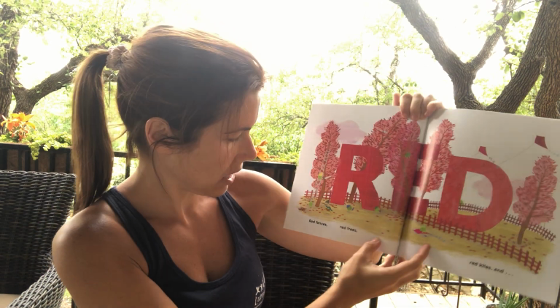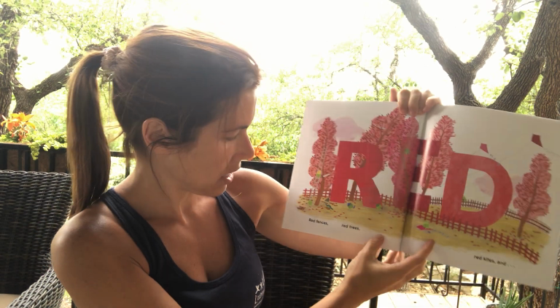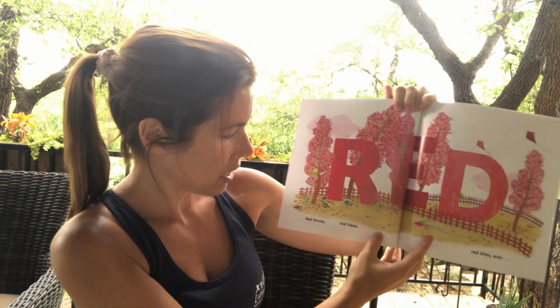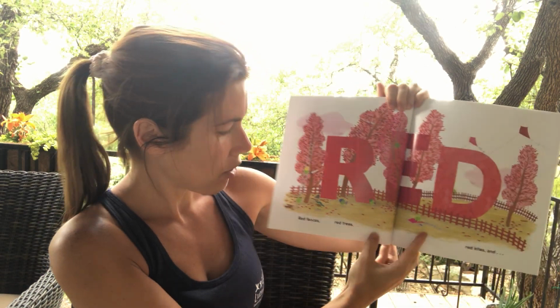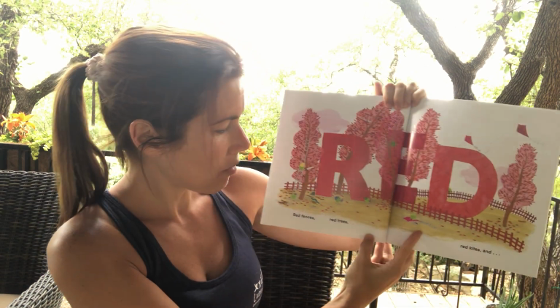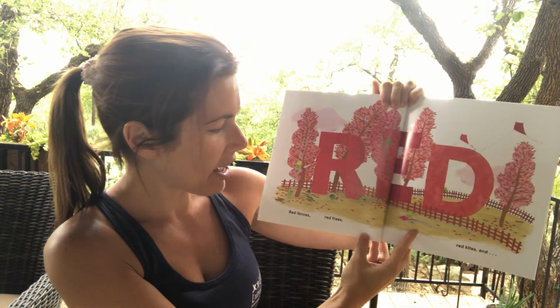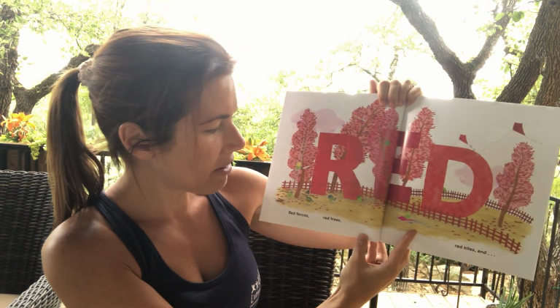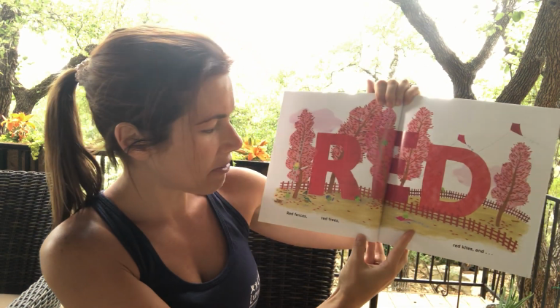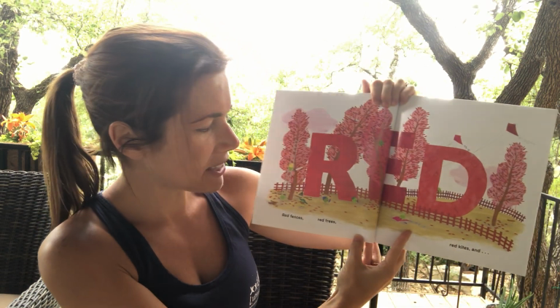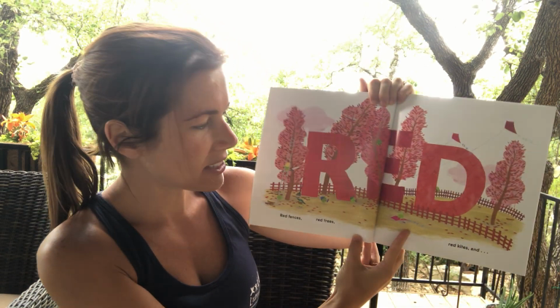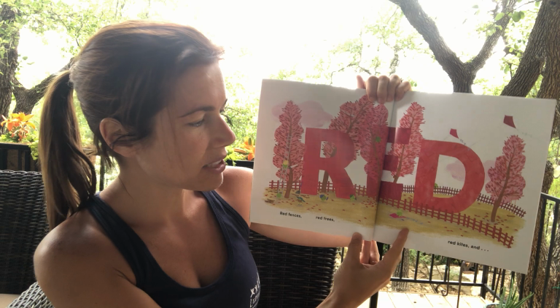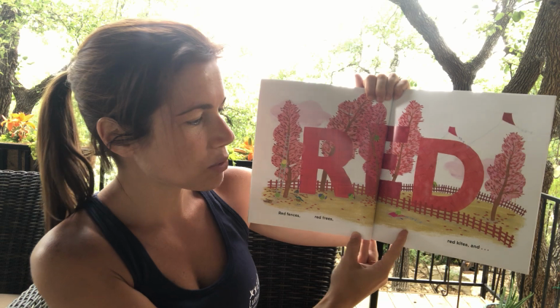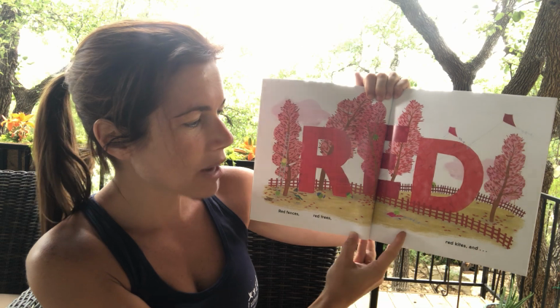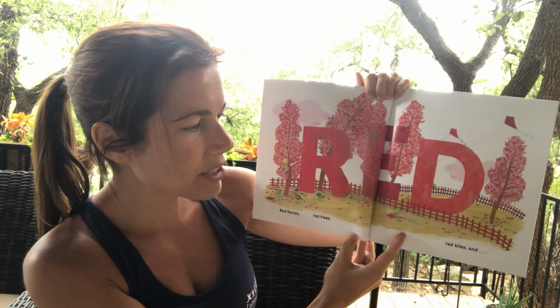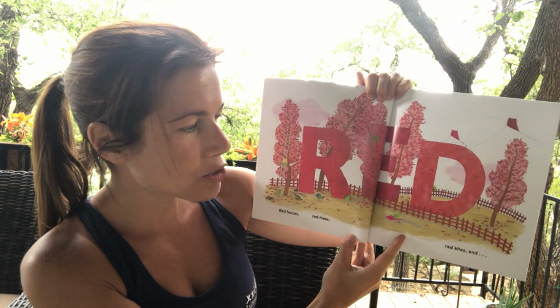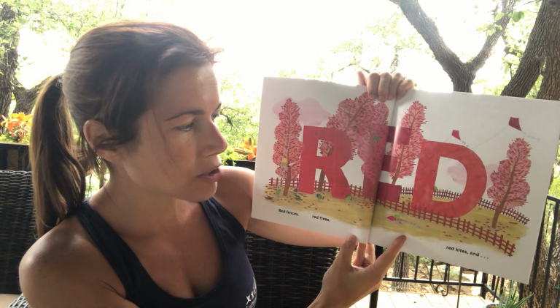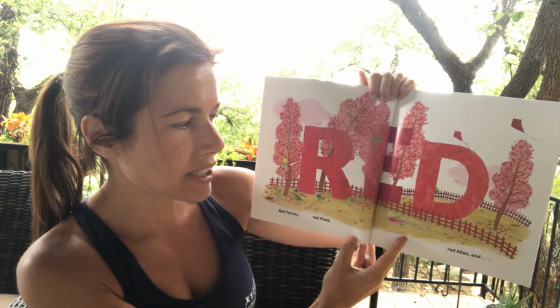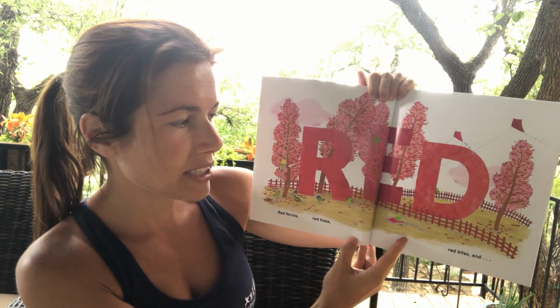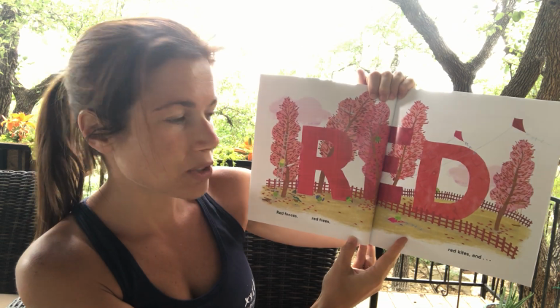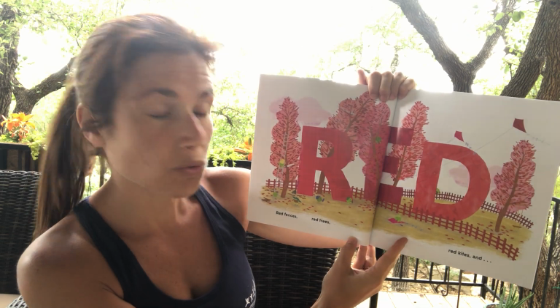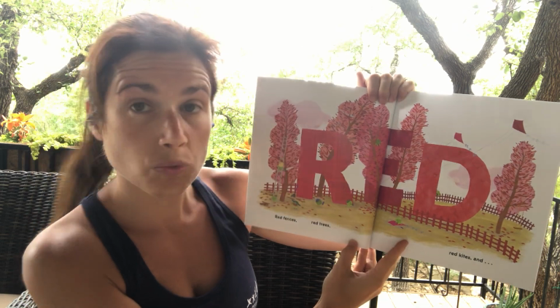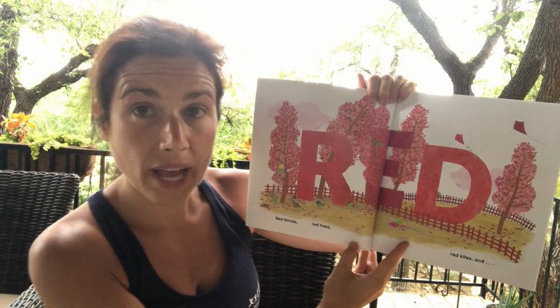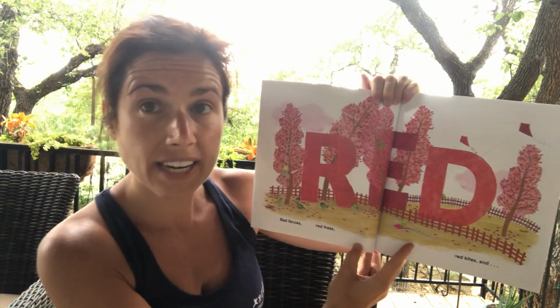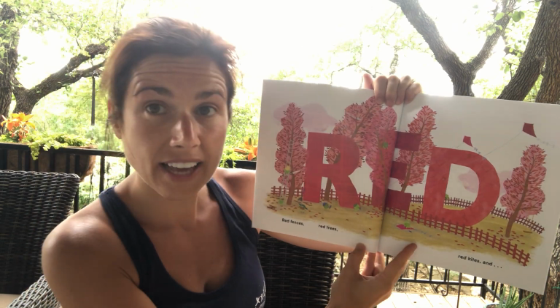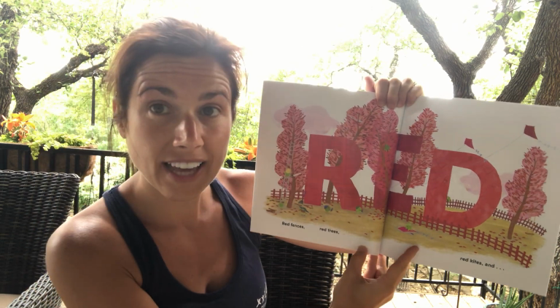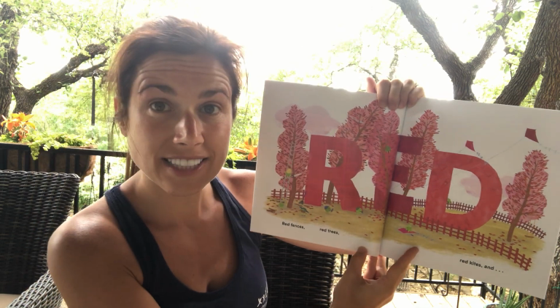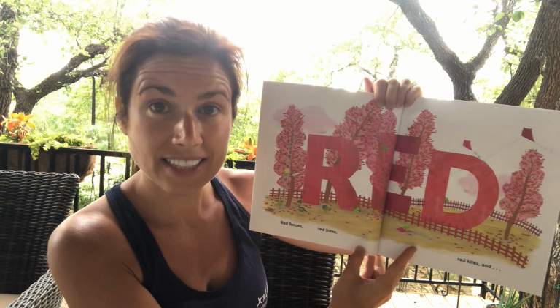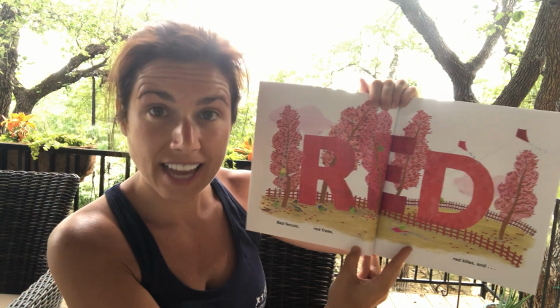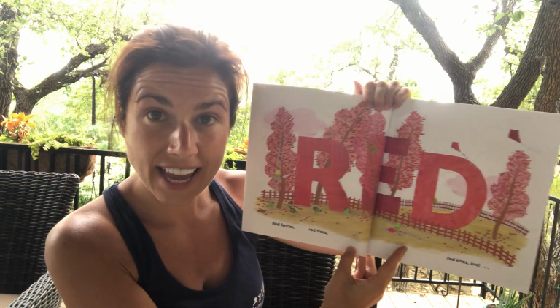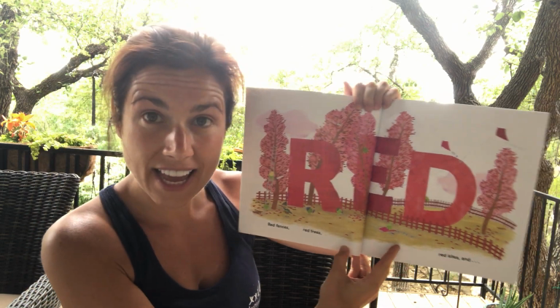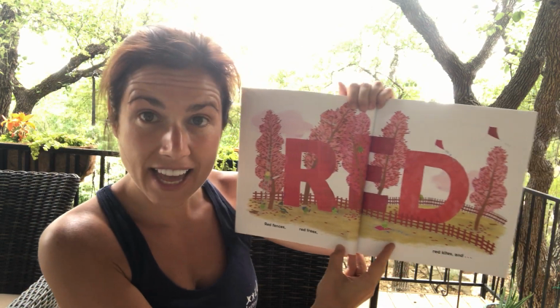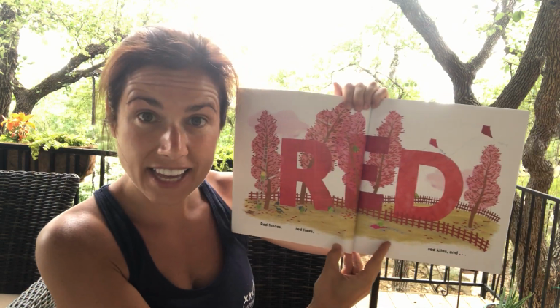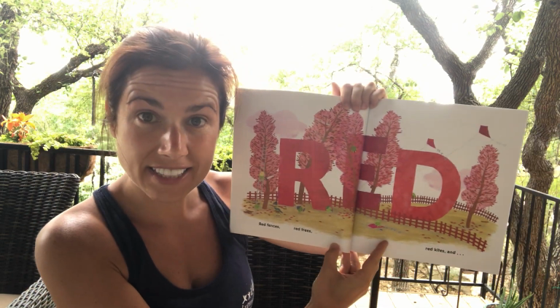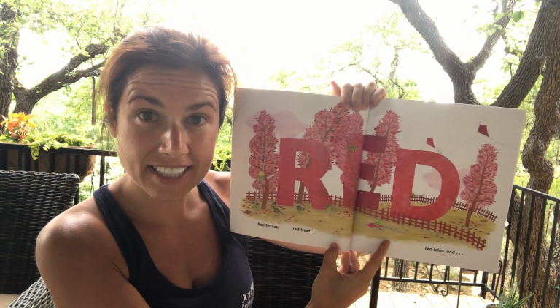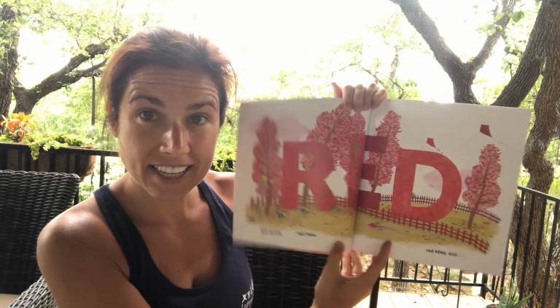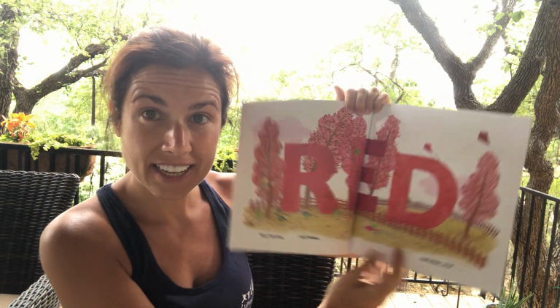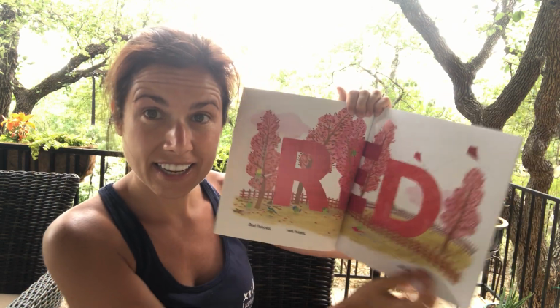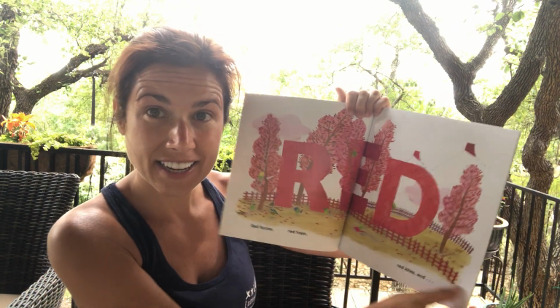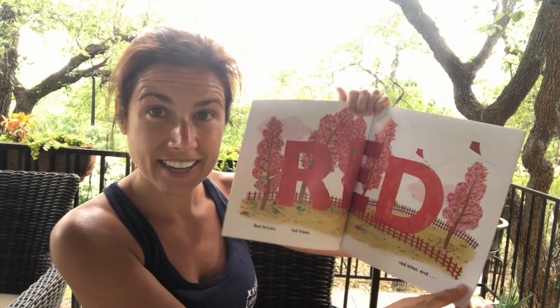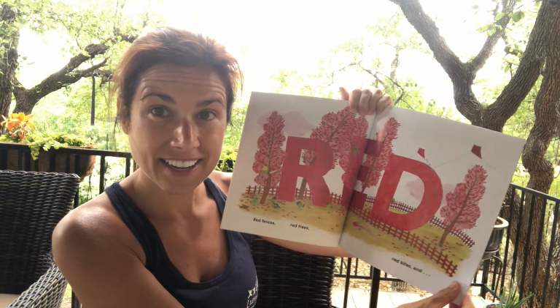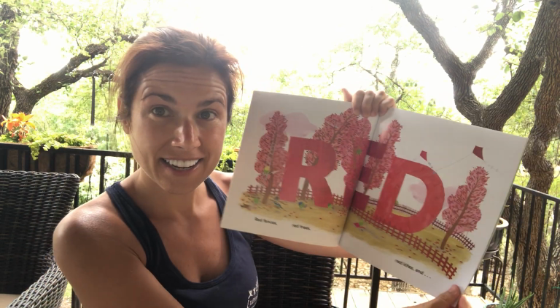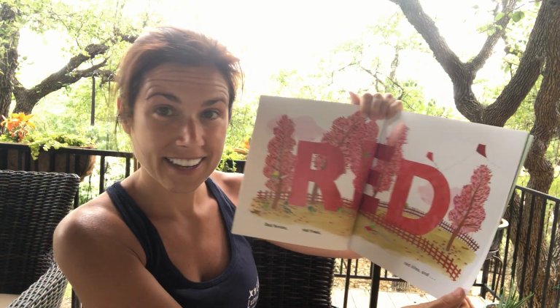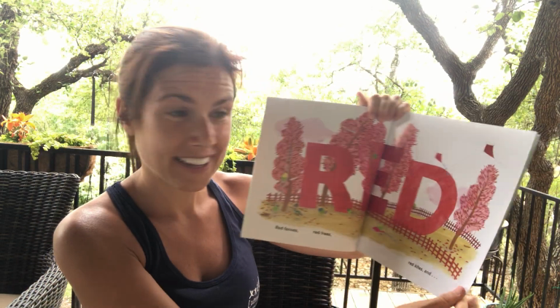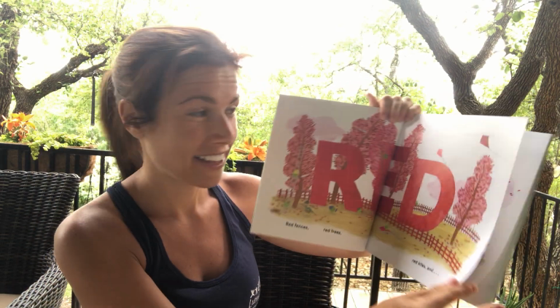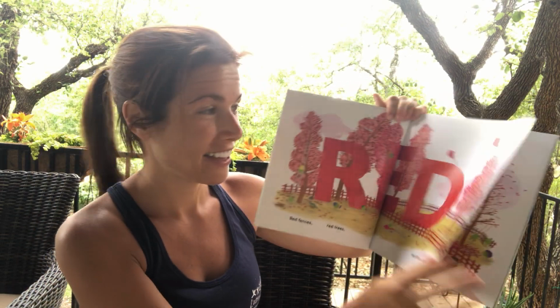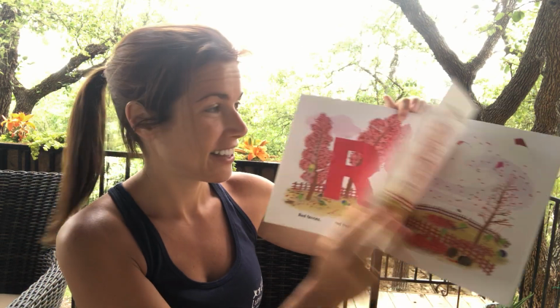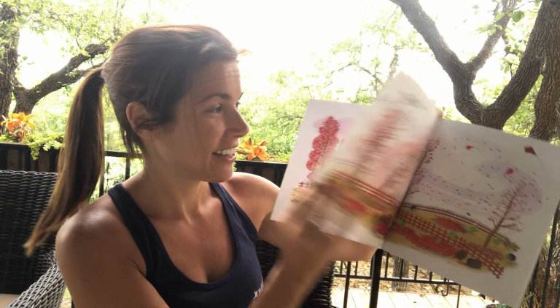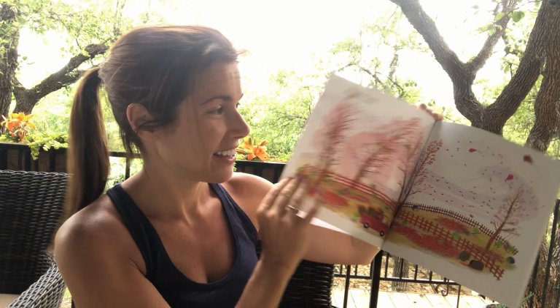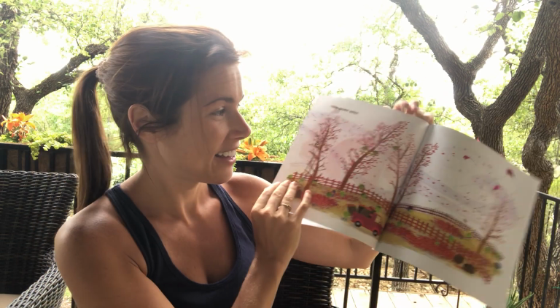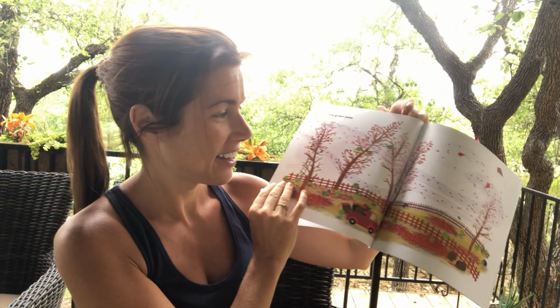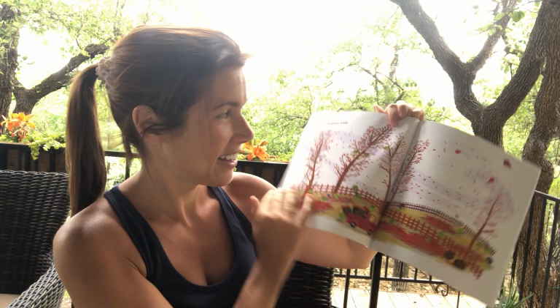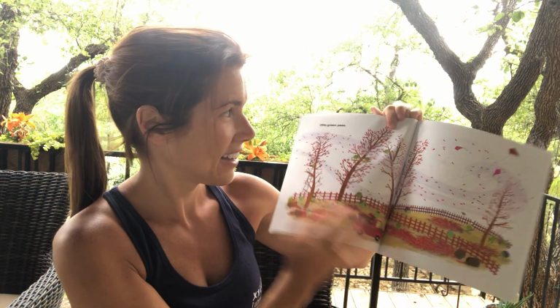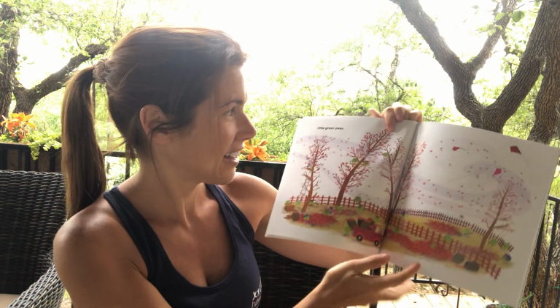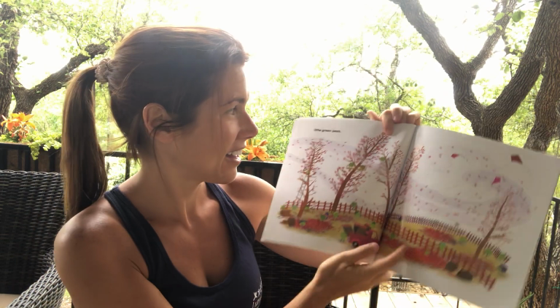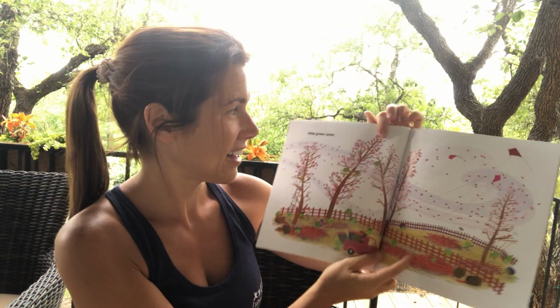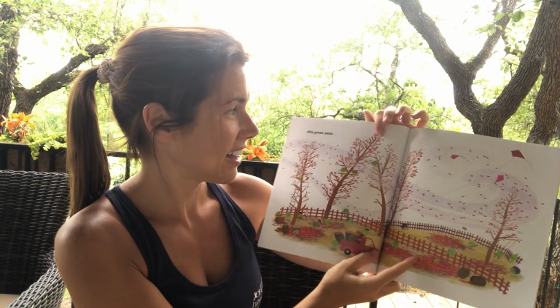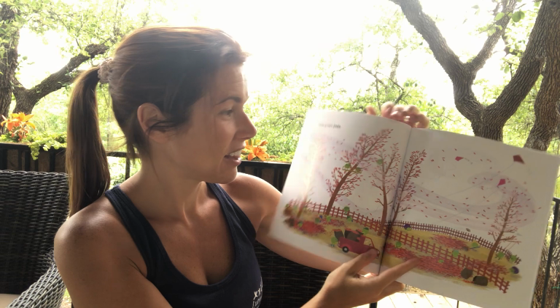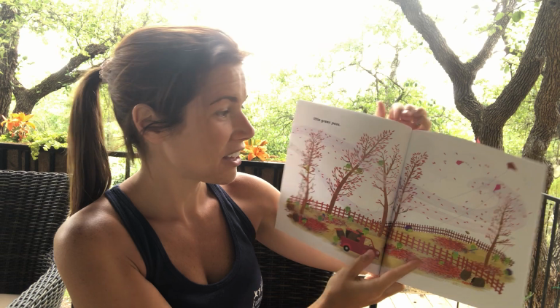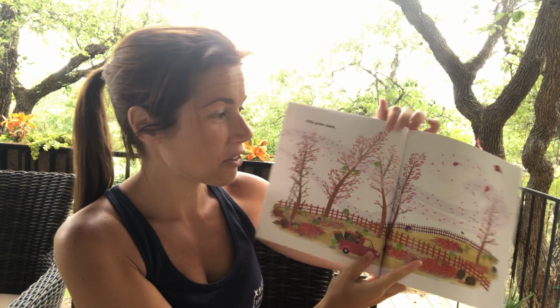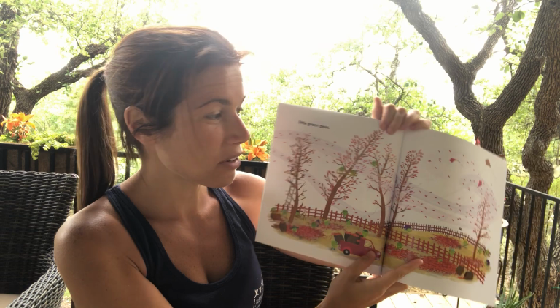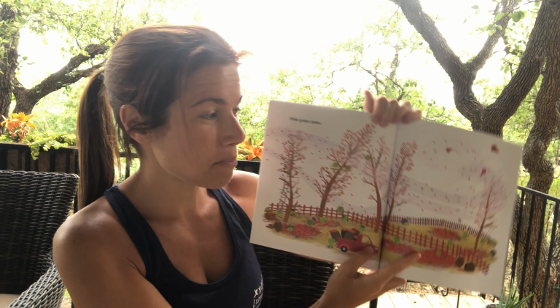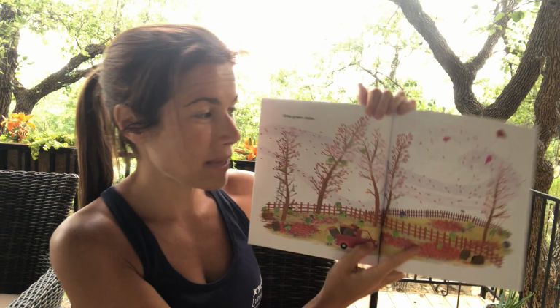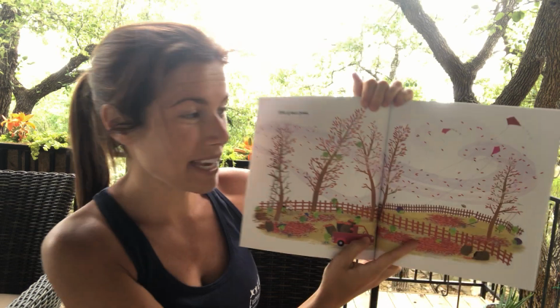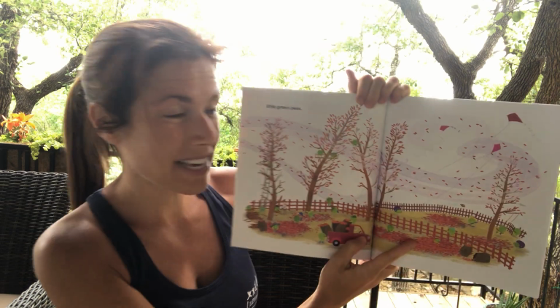Red fences, red trees, red kites, and little green peas.